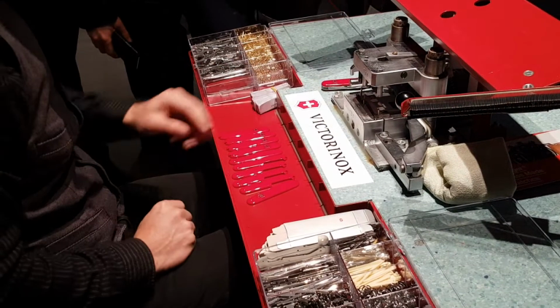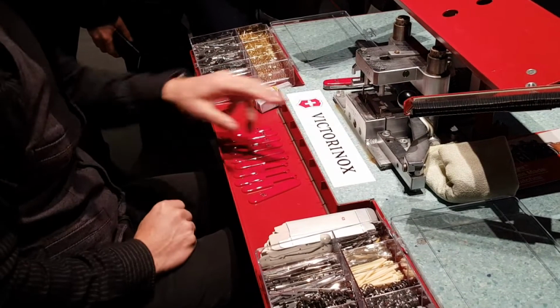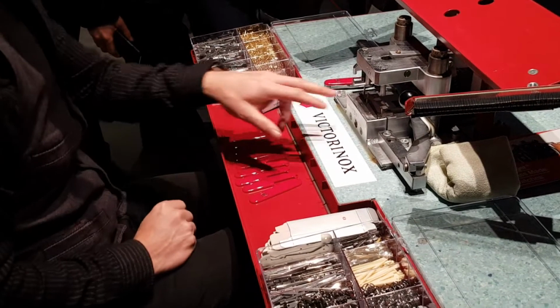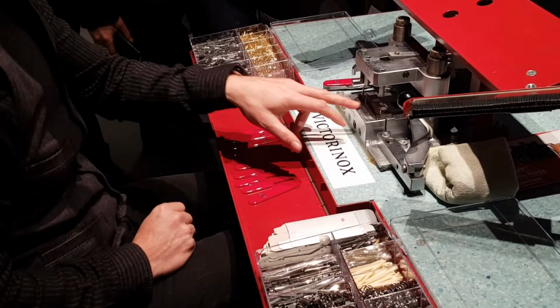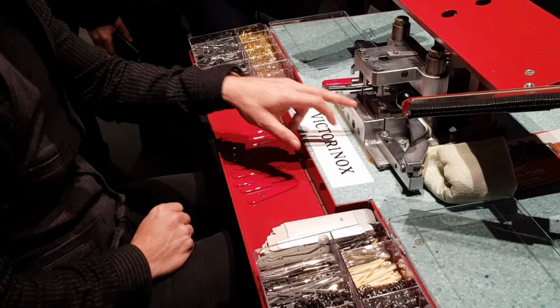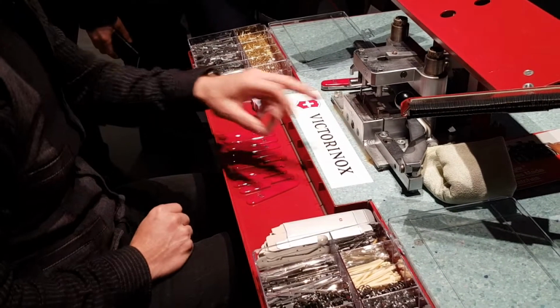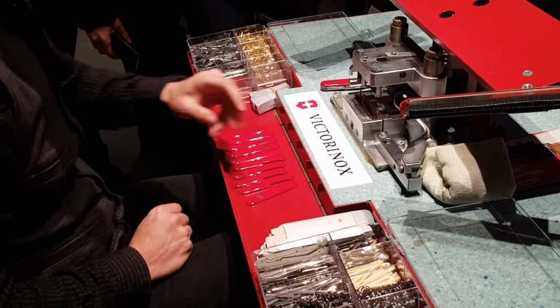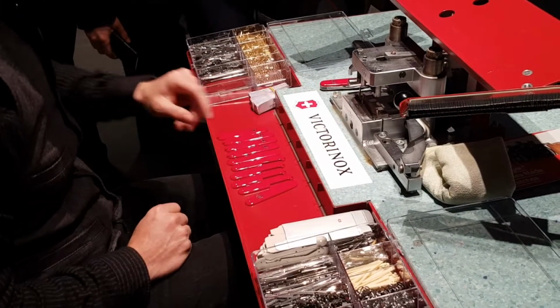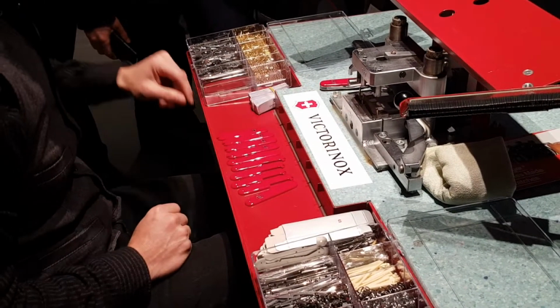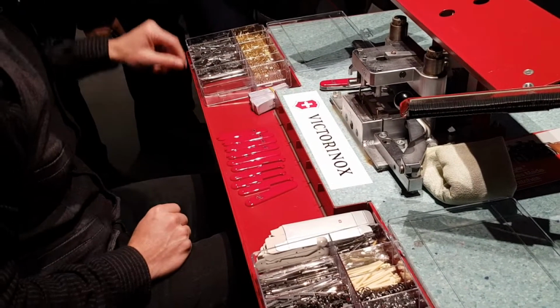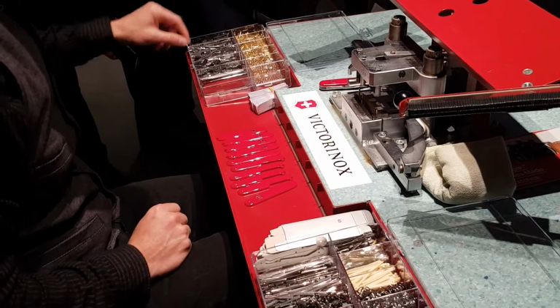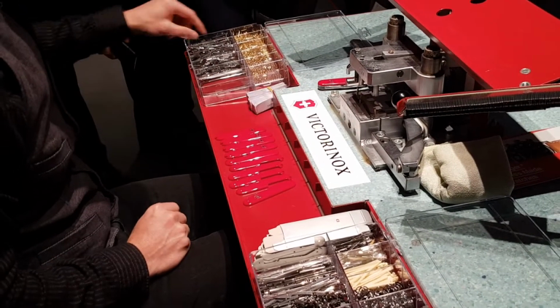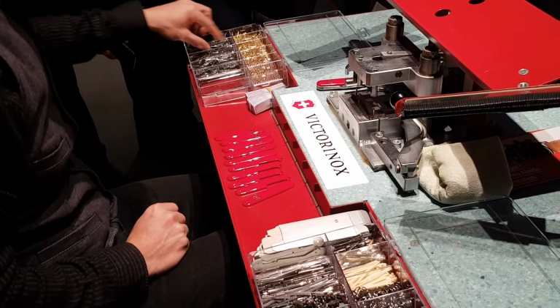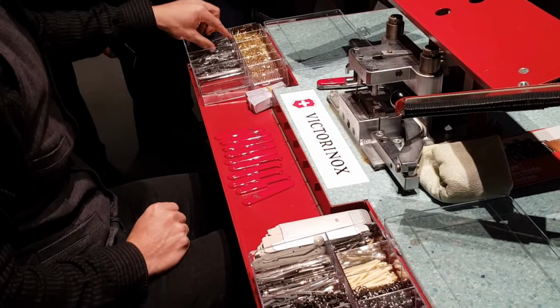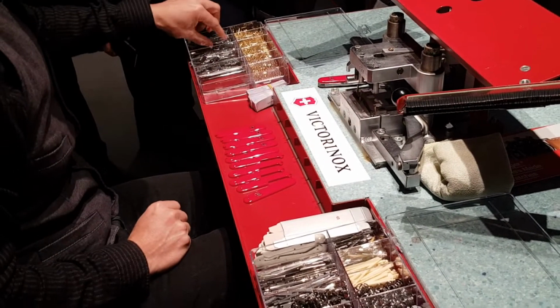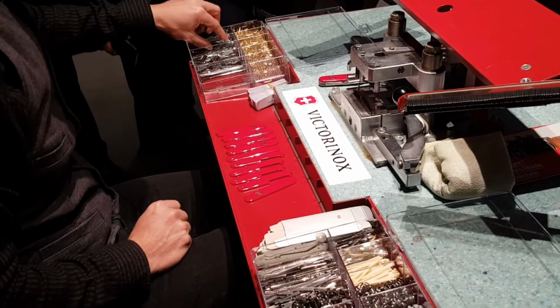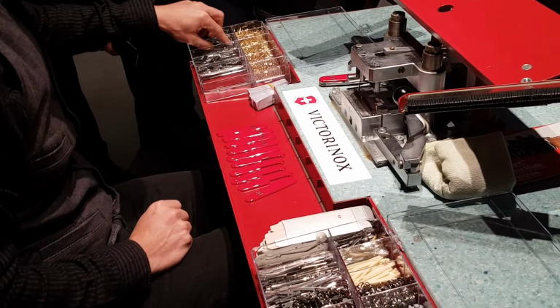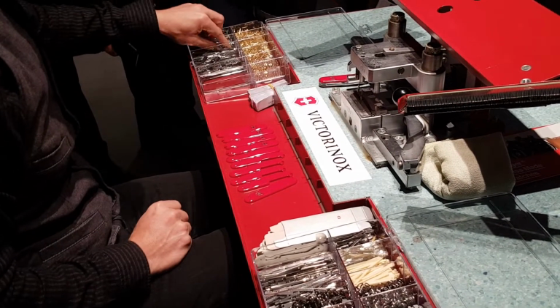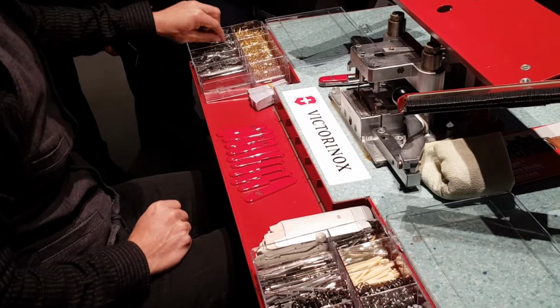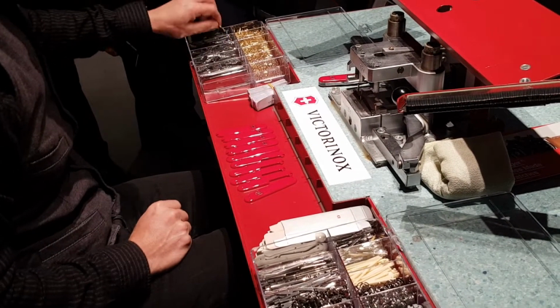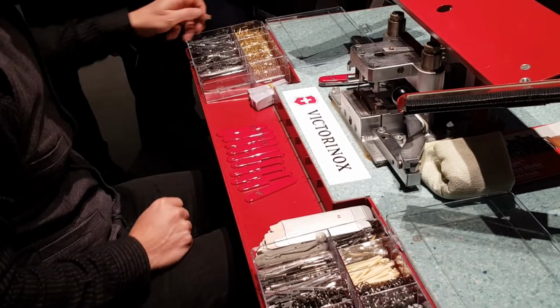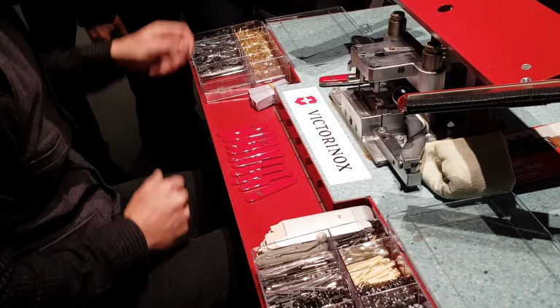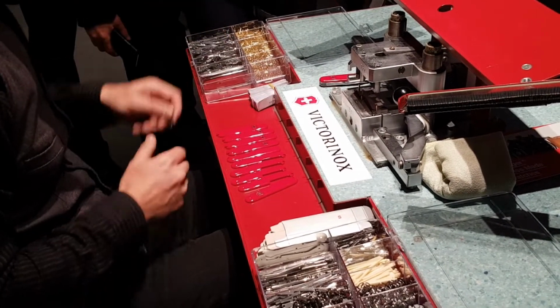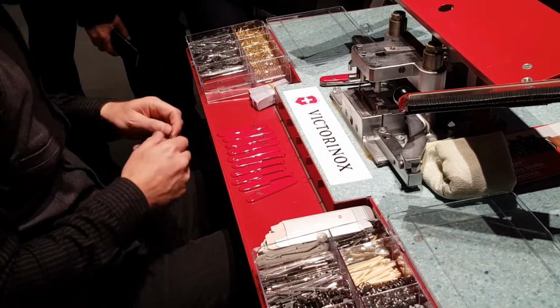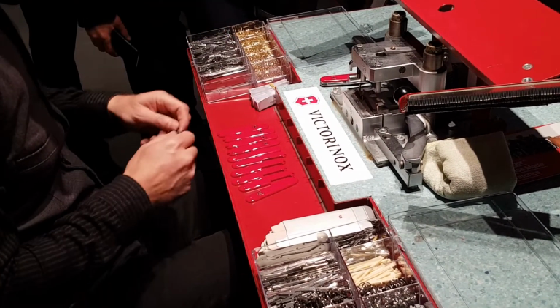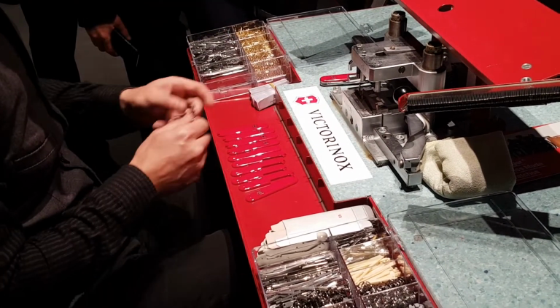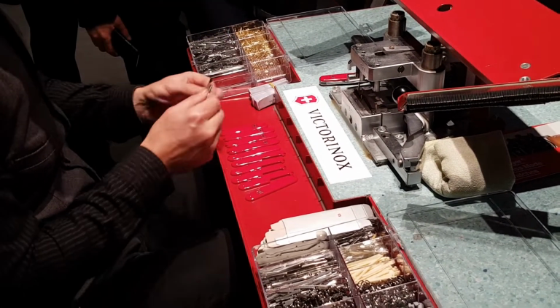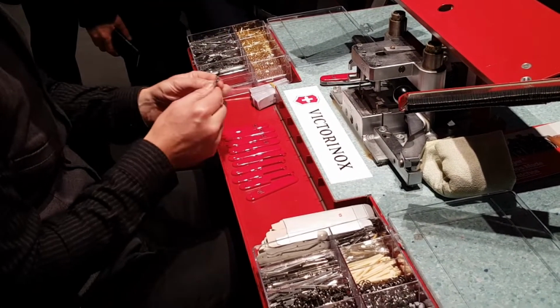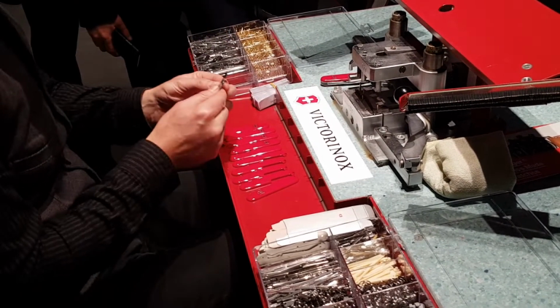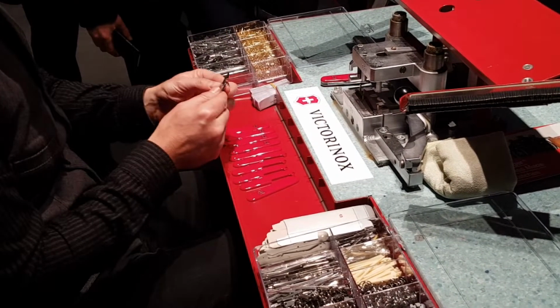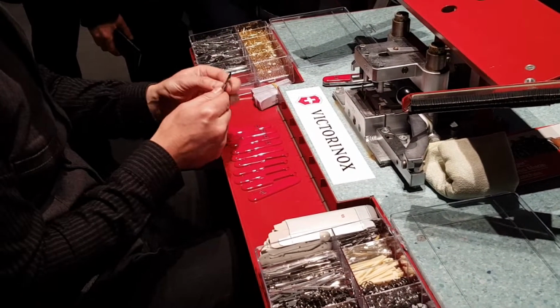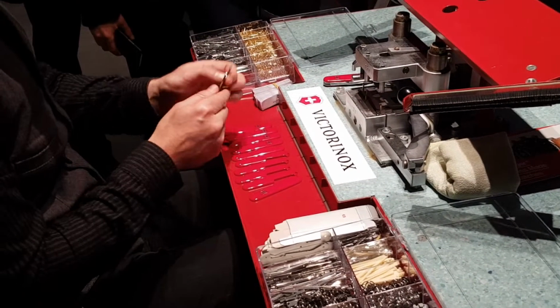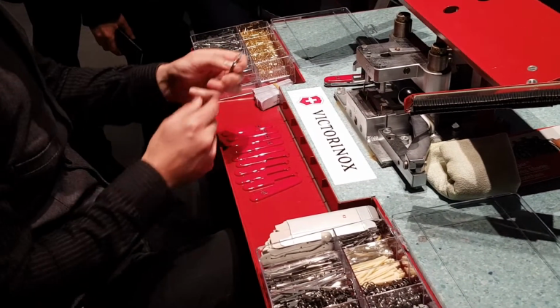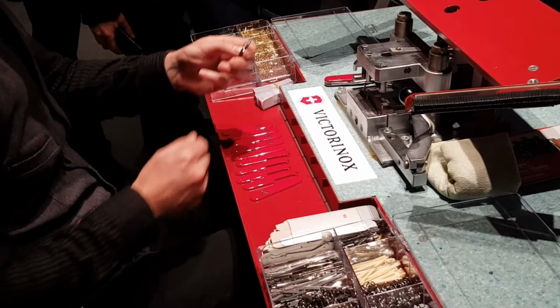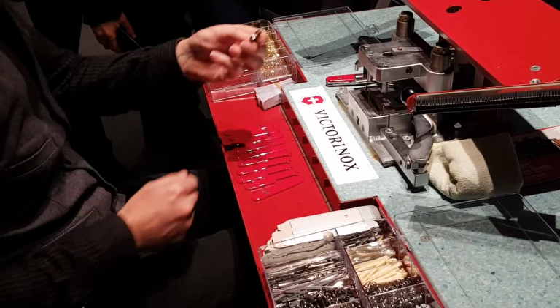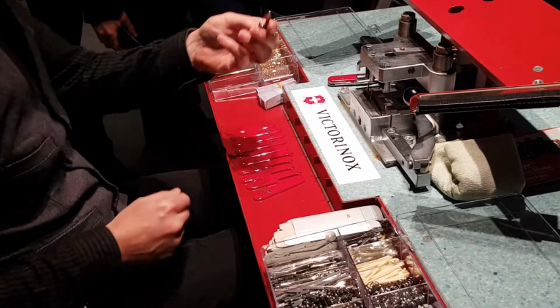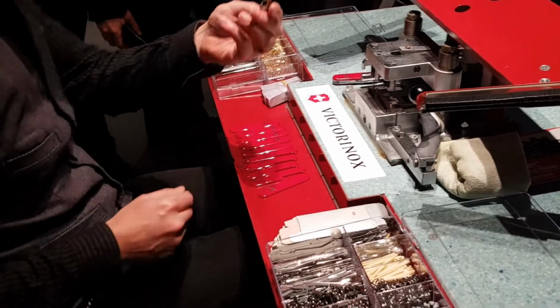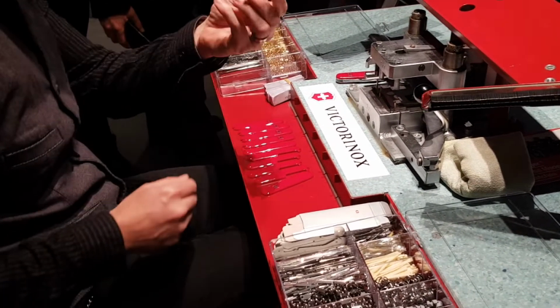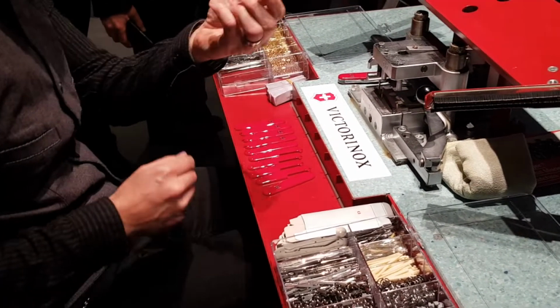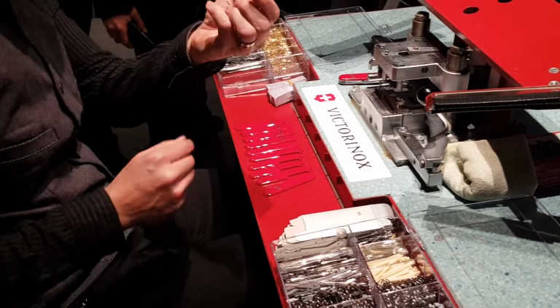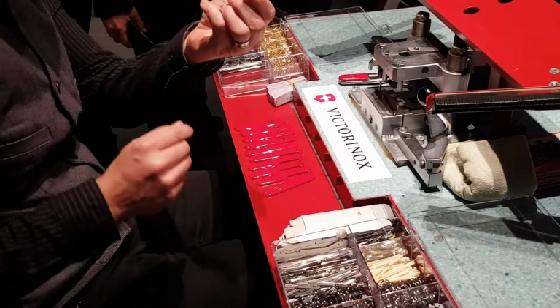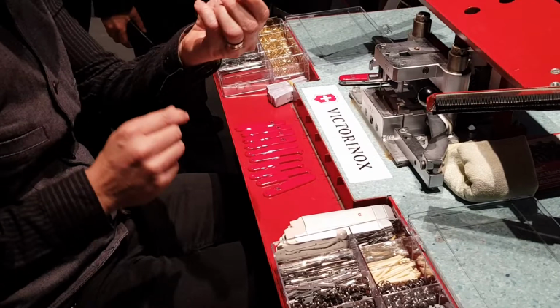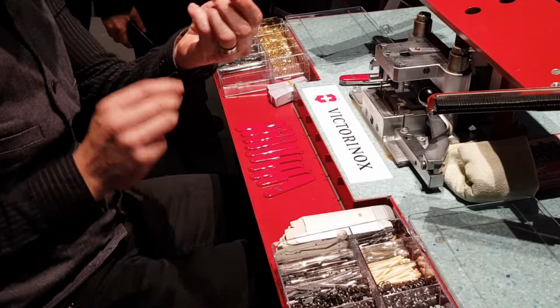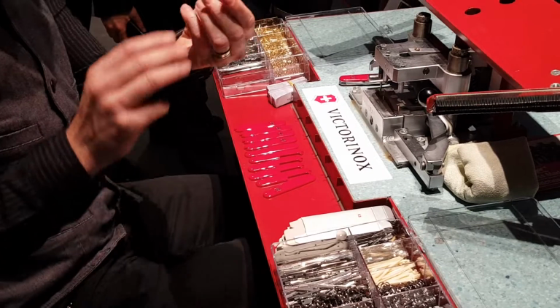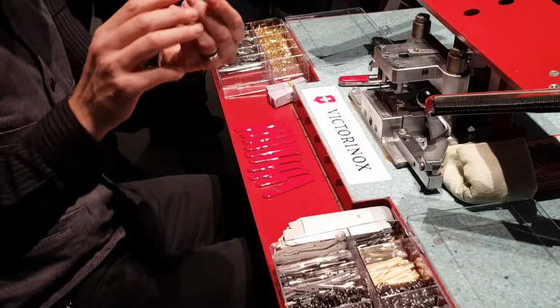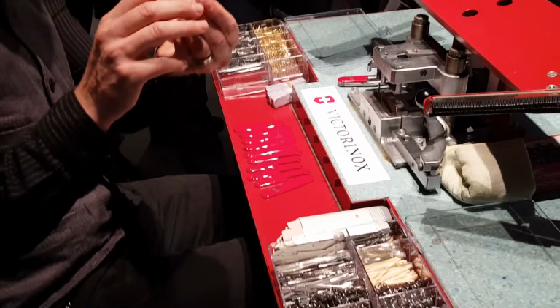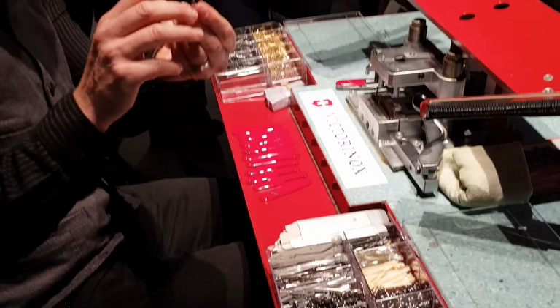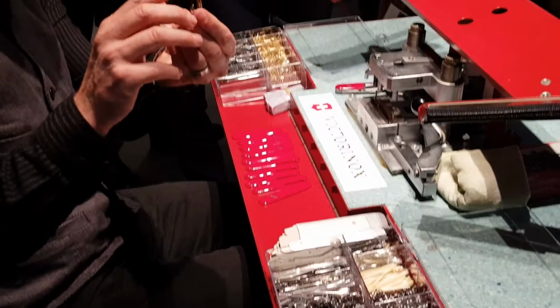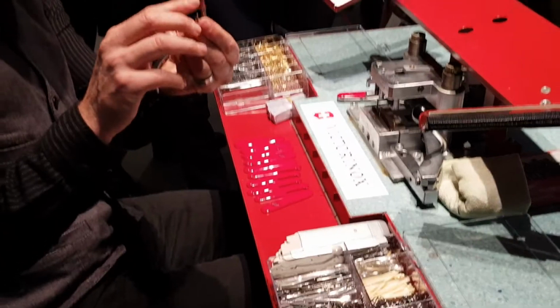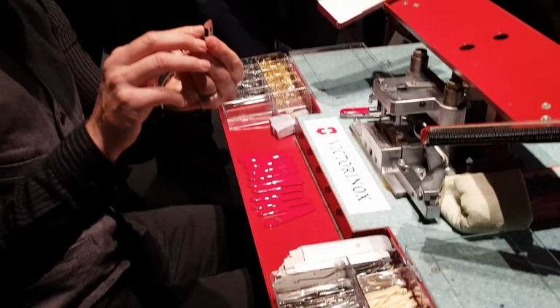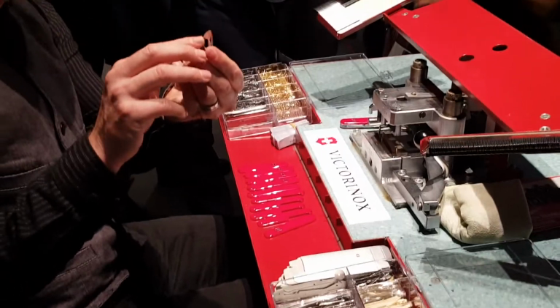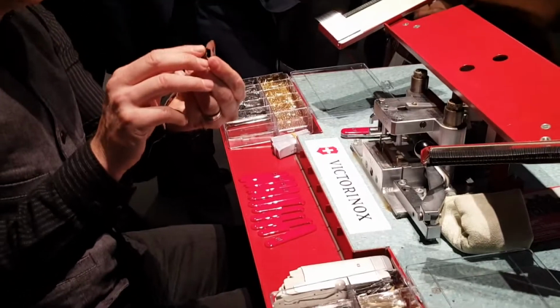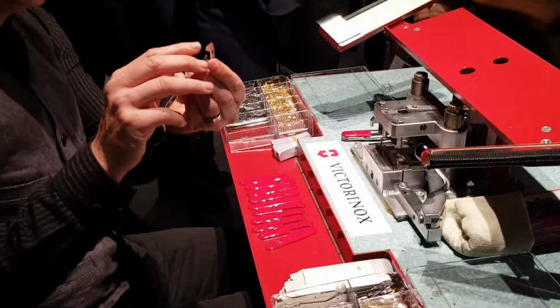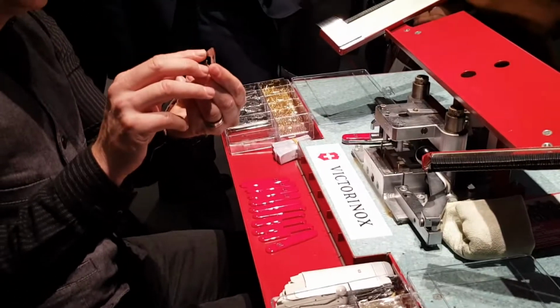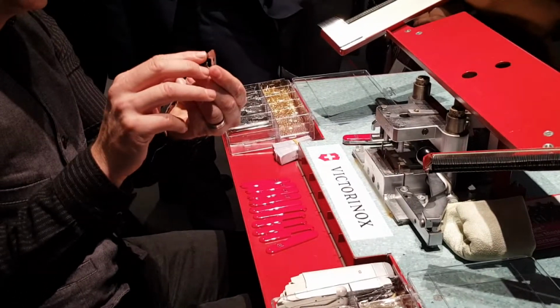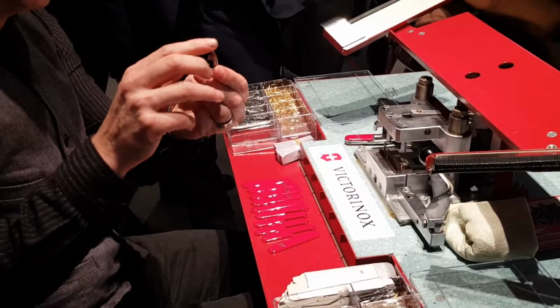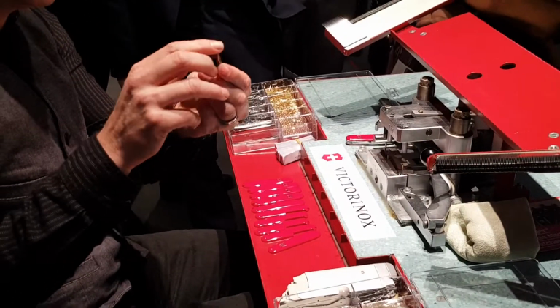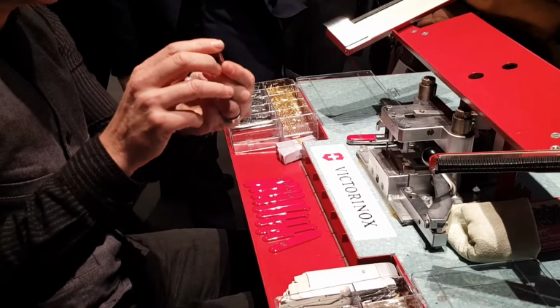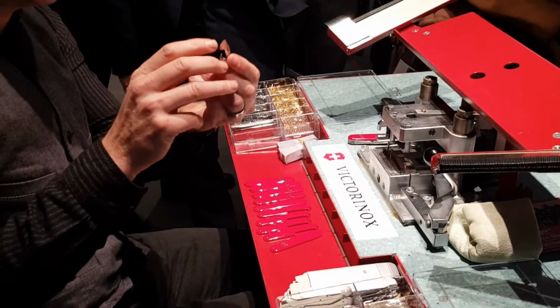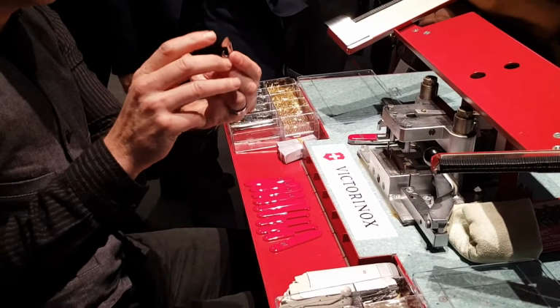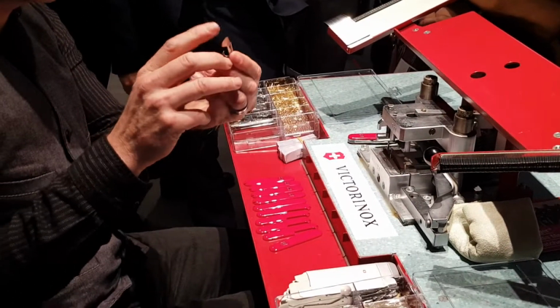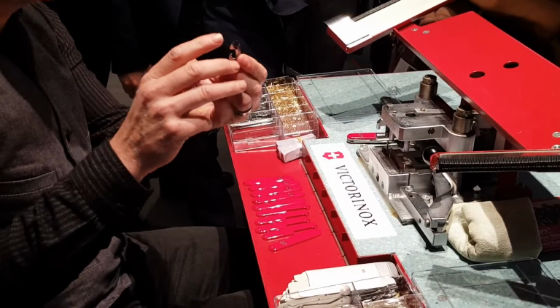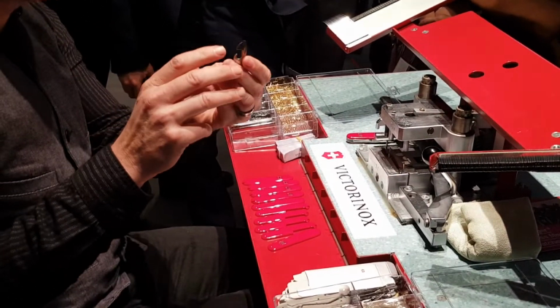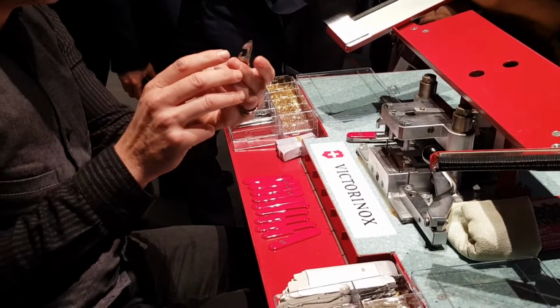I put on the first tool — this is a can opener with a small screwdriver.